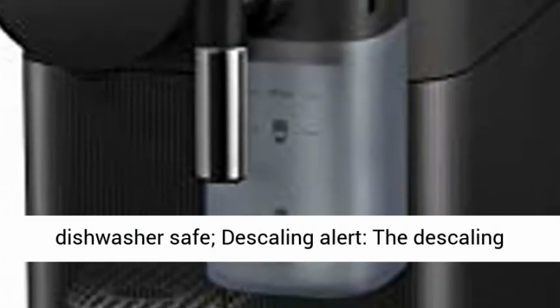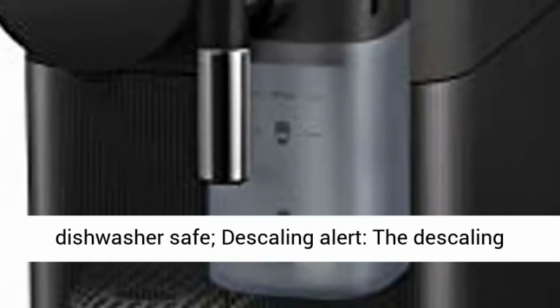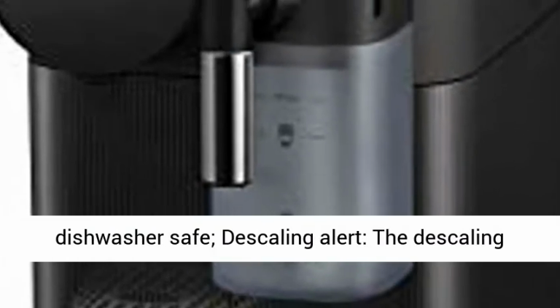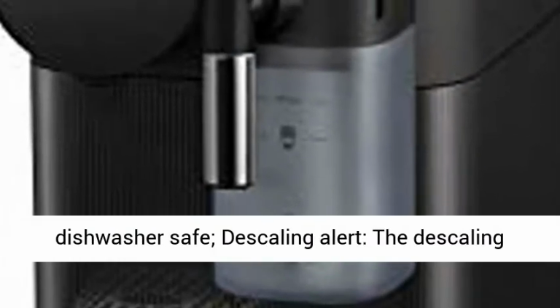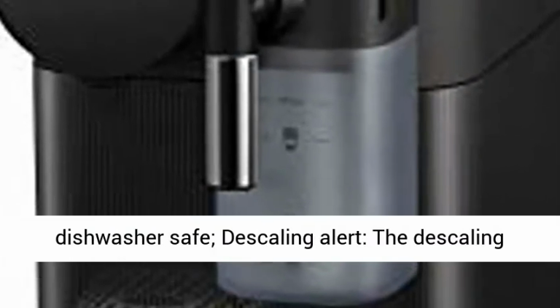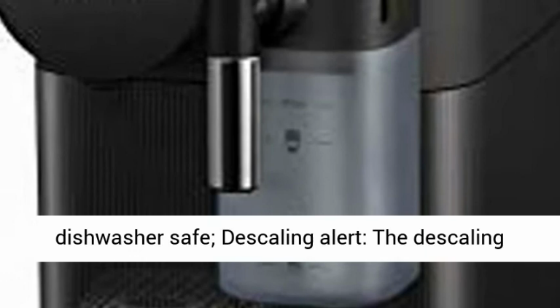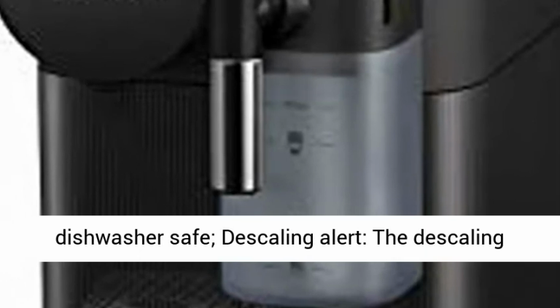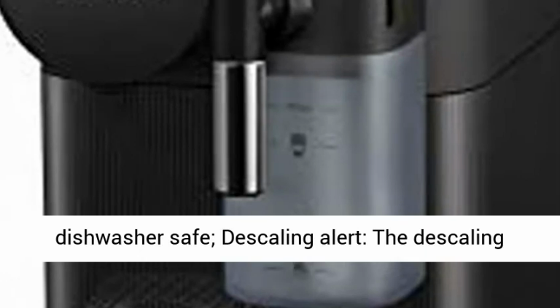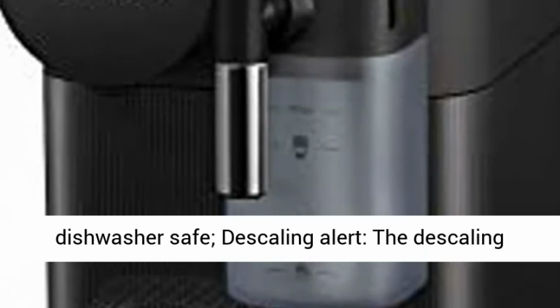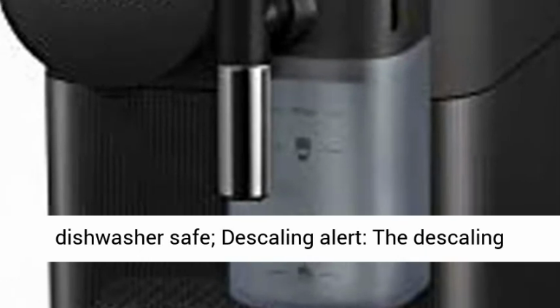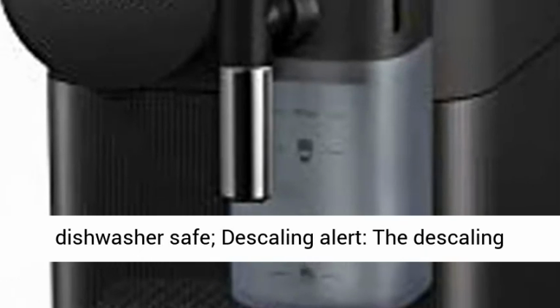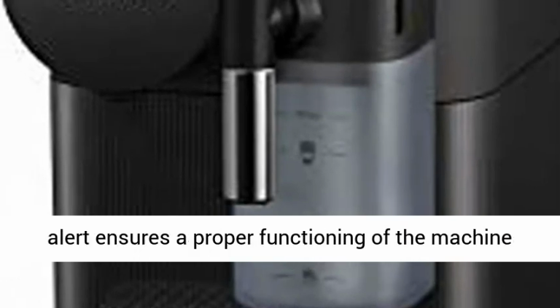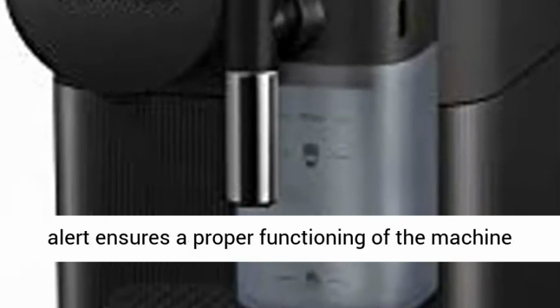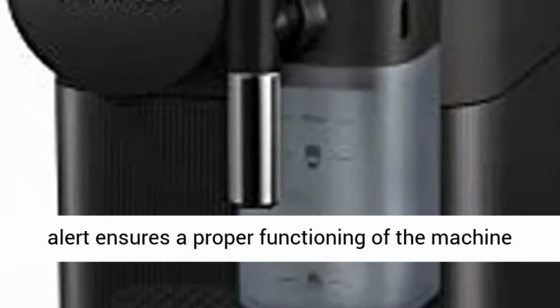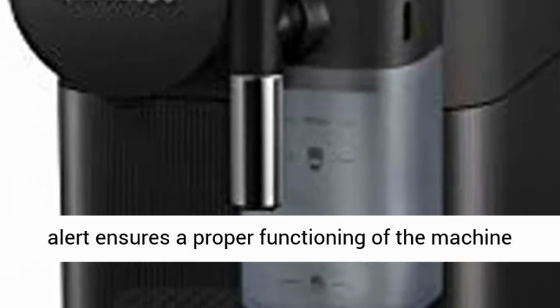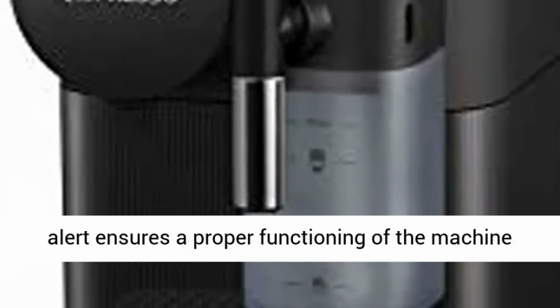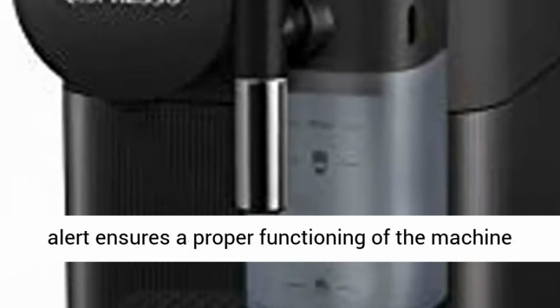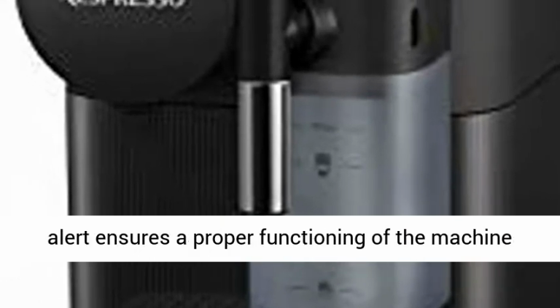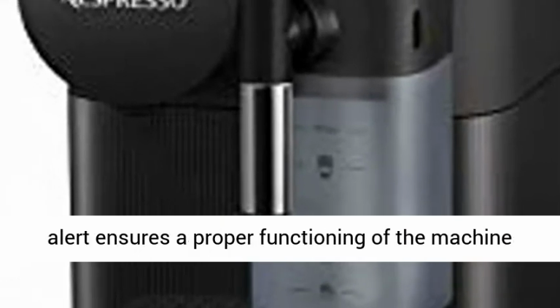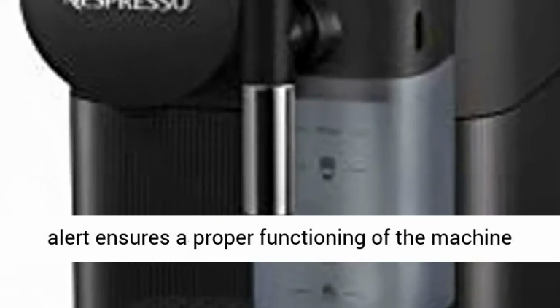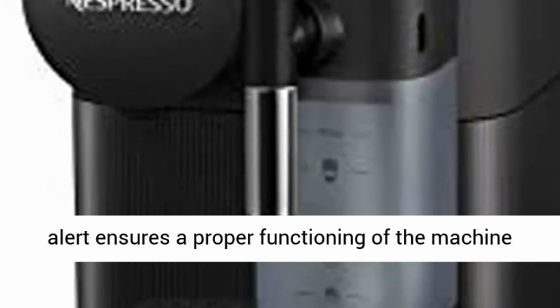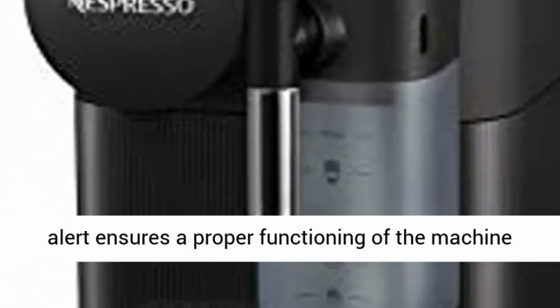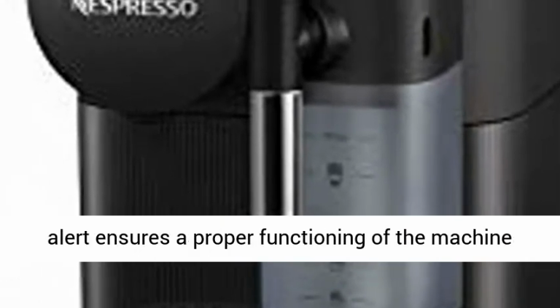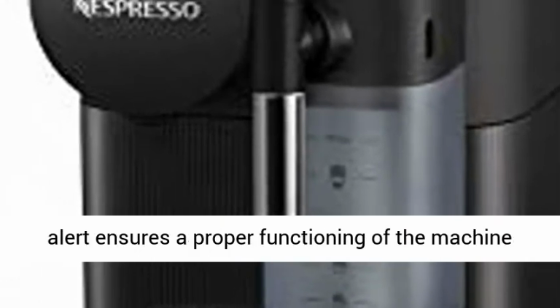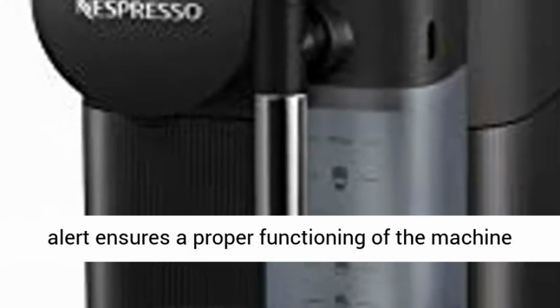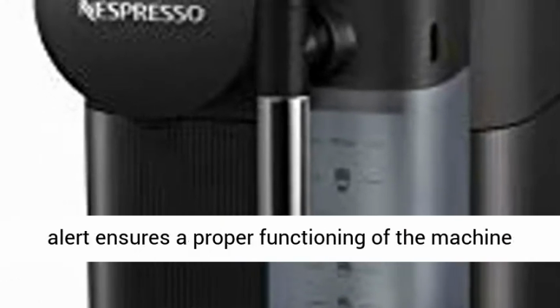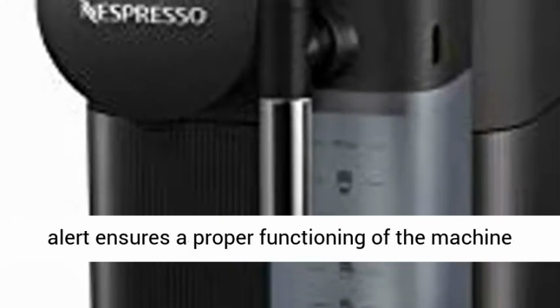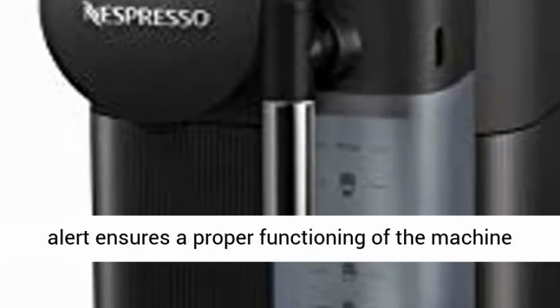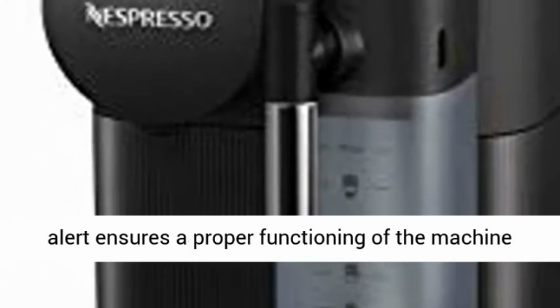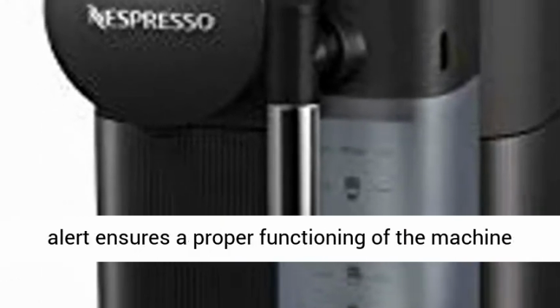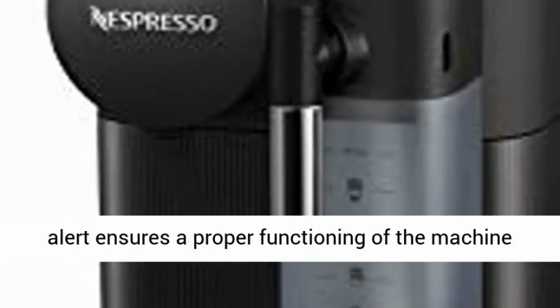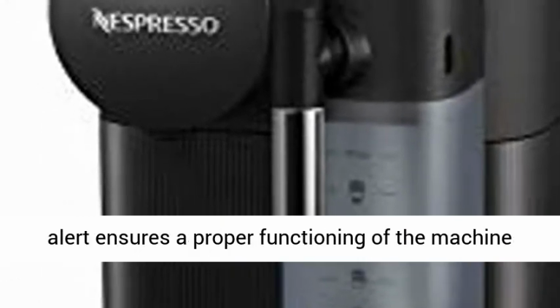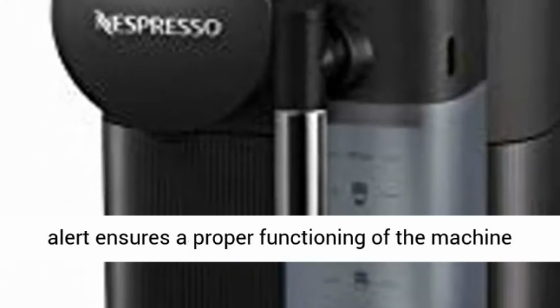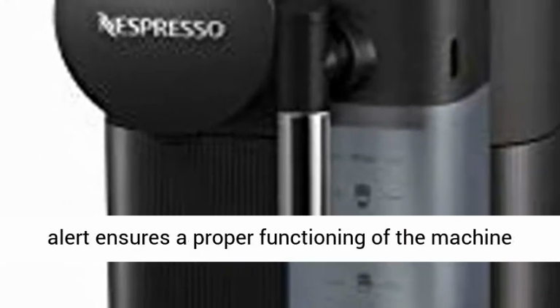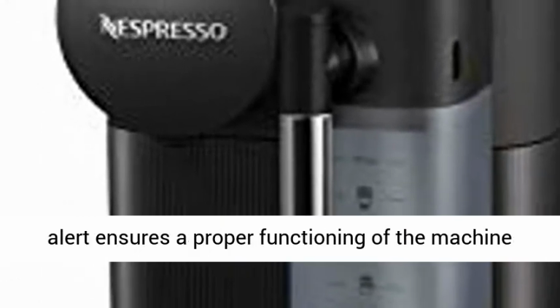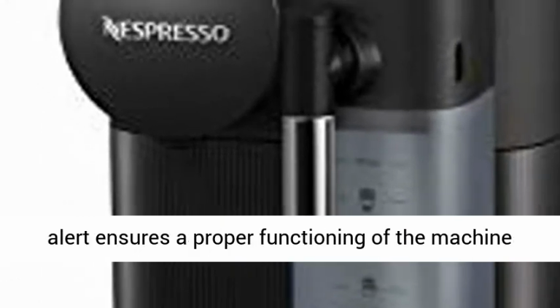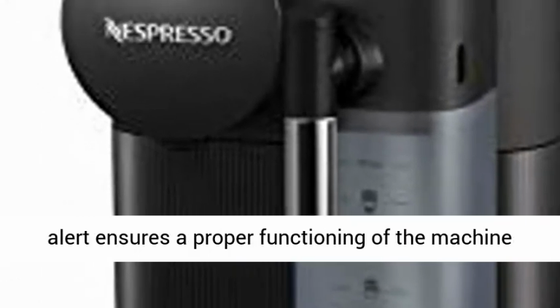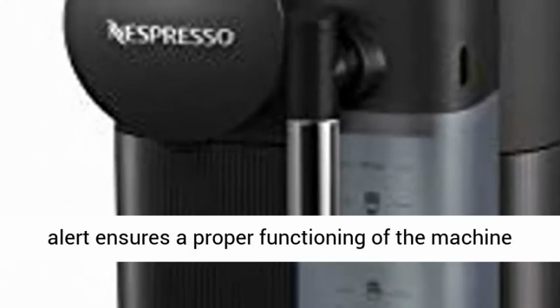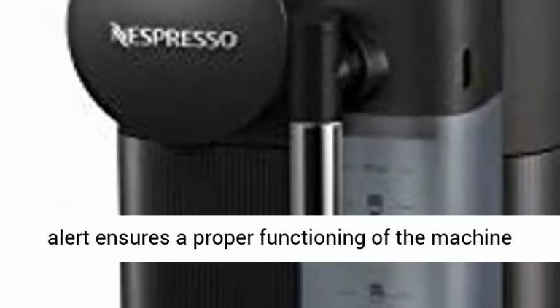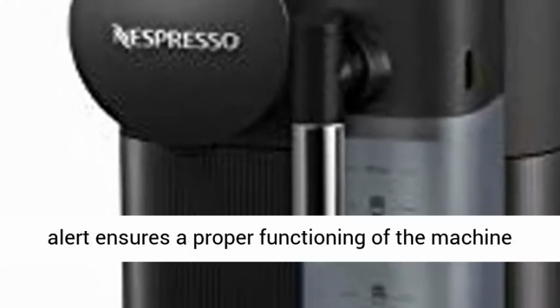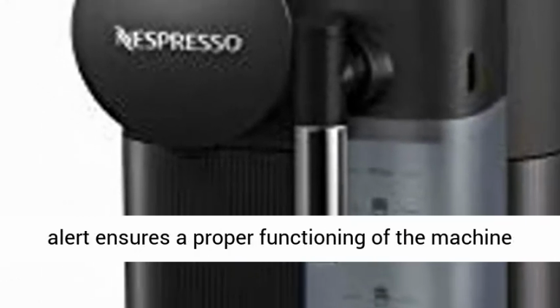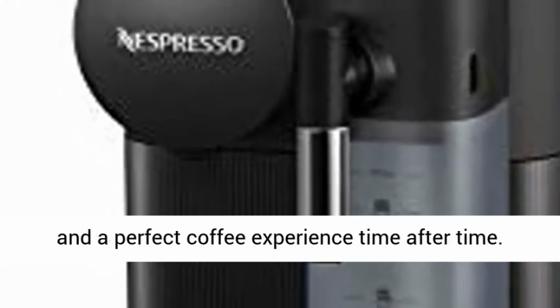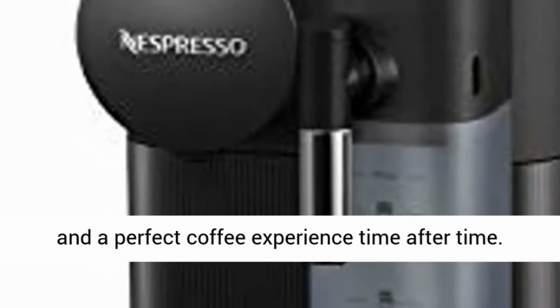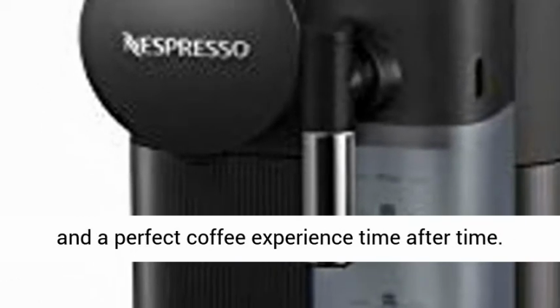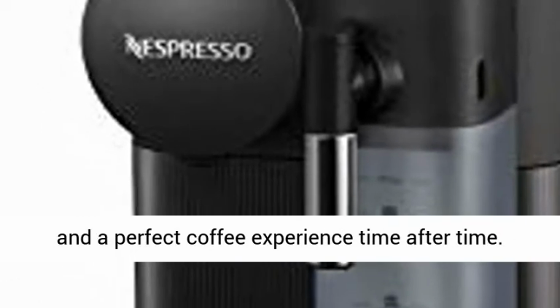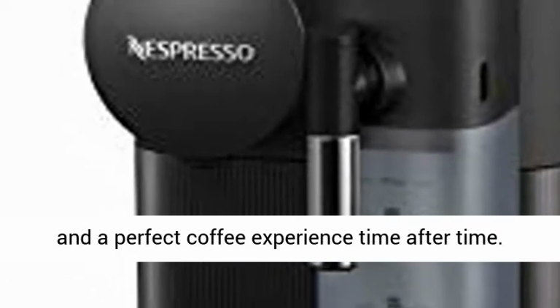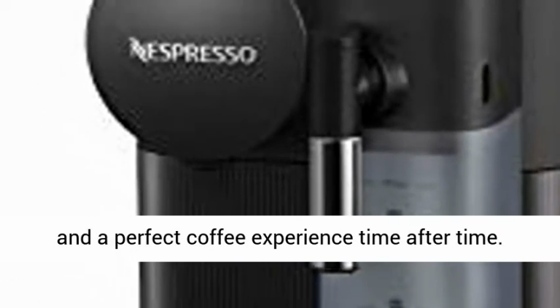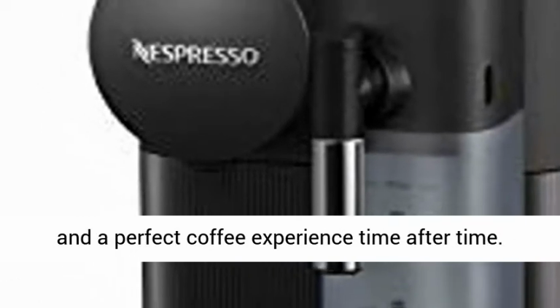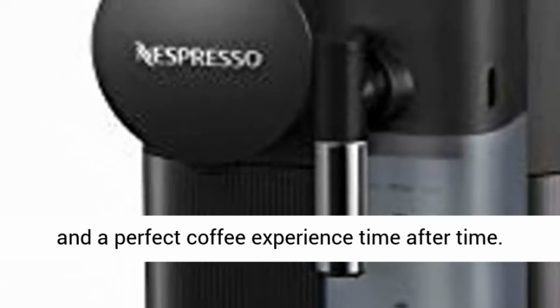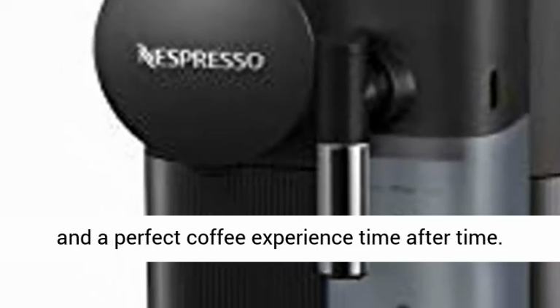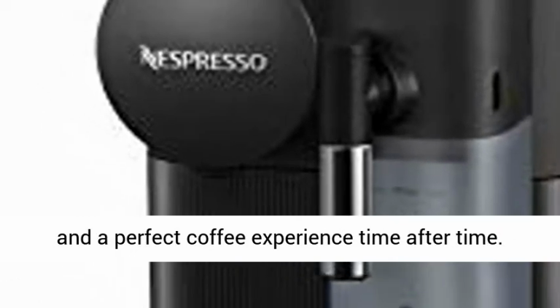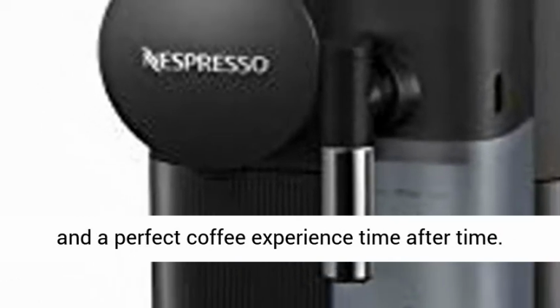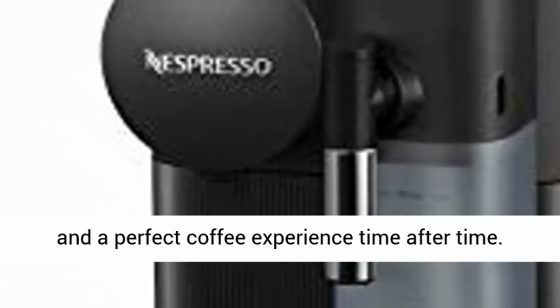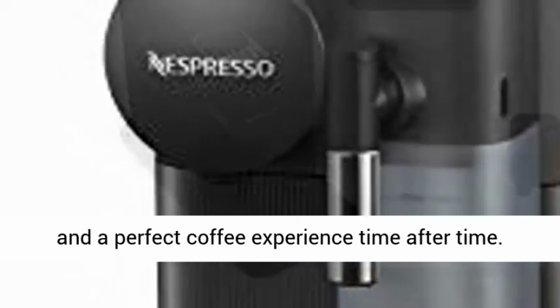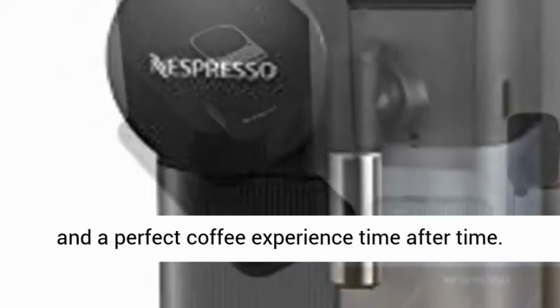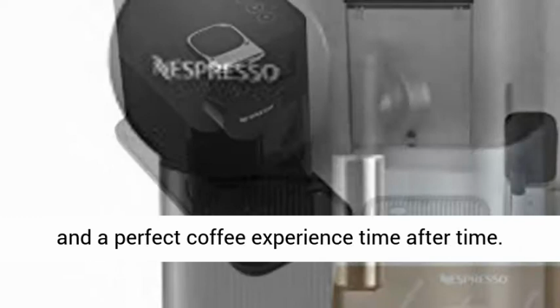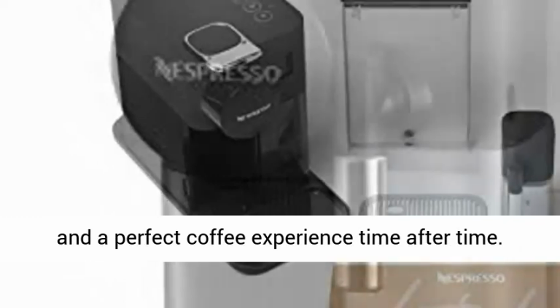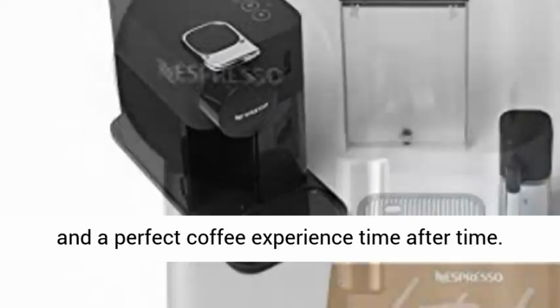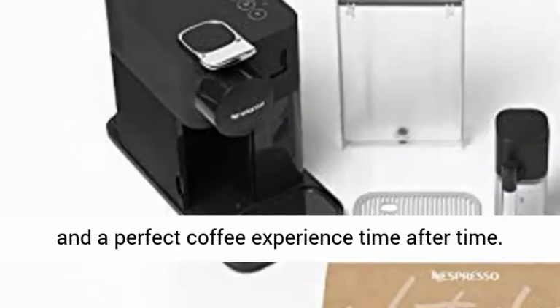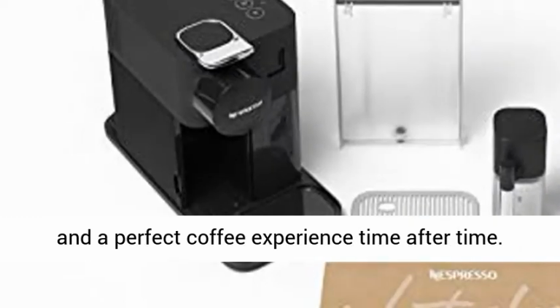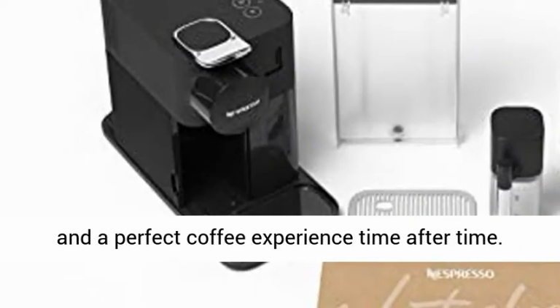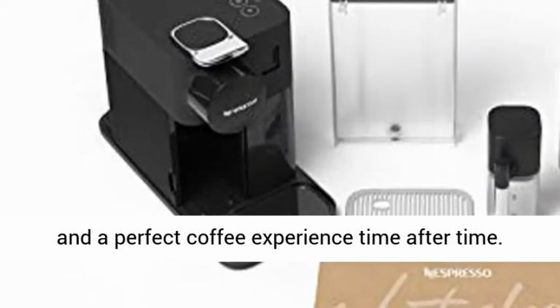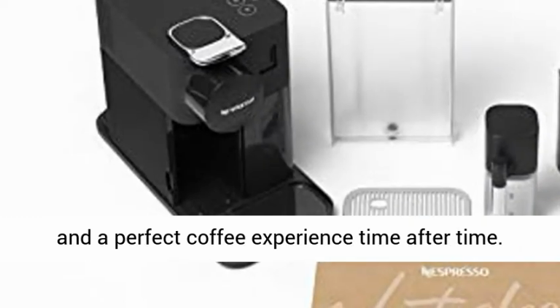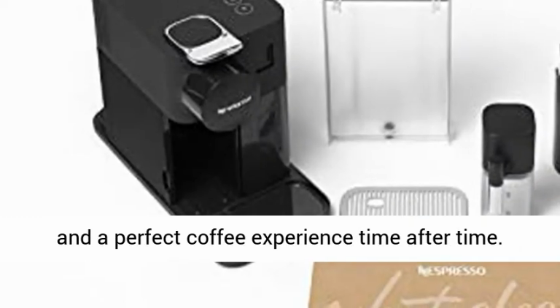Descaling Alert. The descaling alert ensures proper functioning of the machine and a perfect coffee experience time after time.